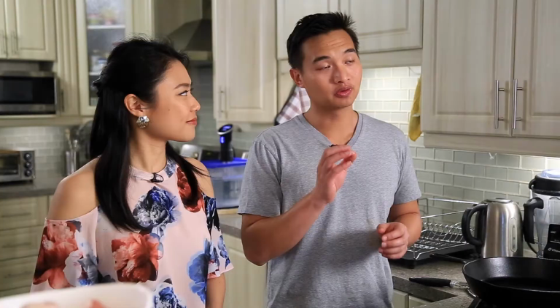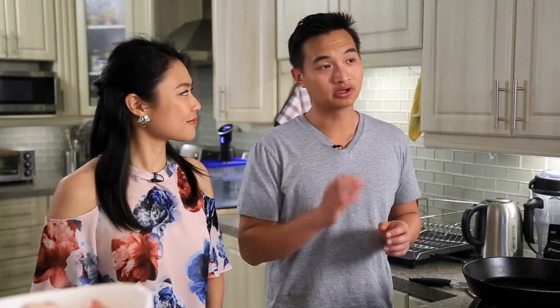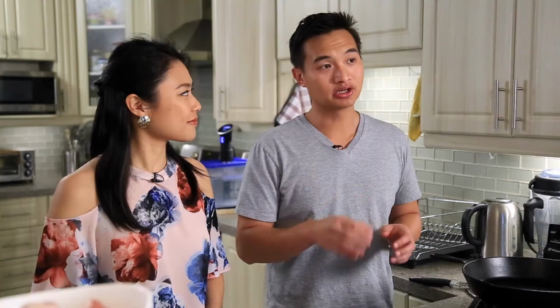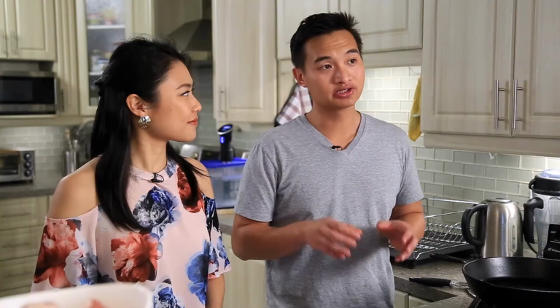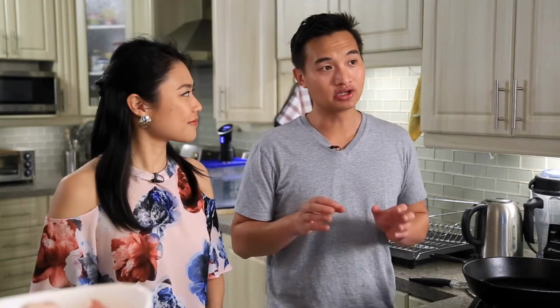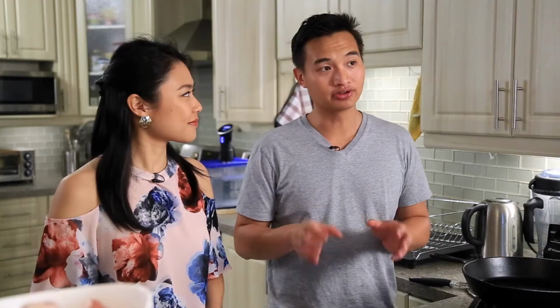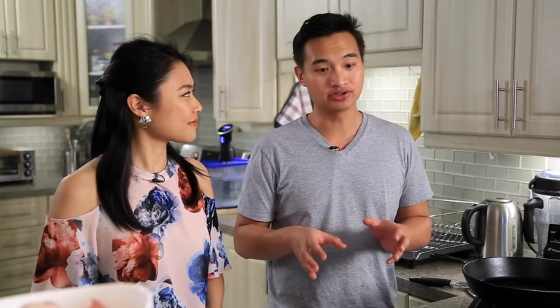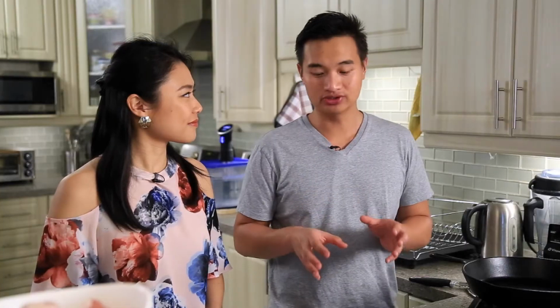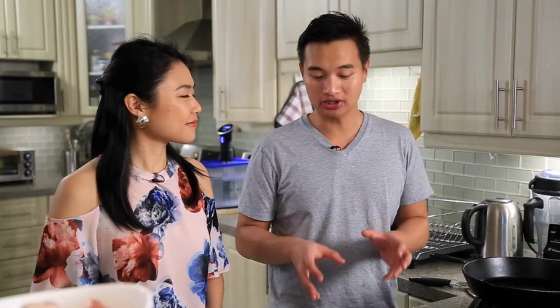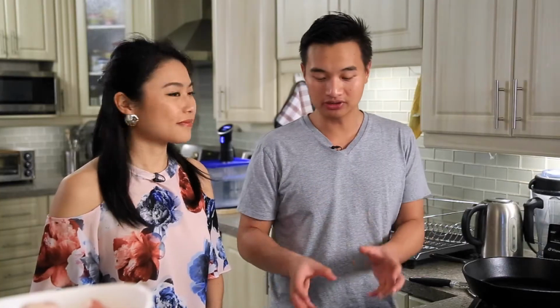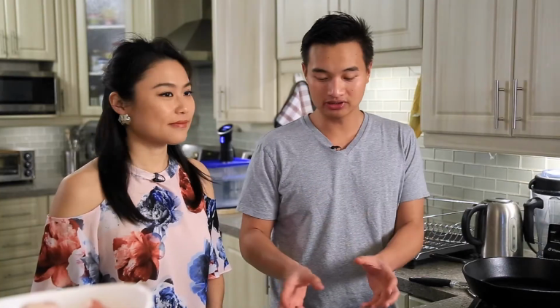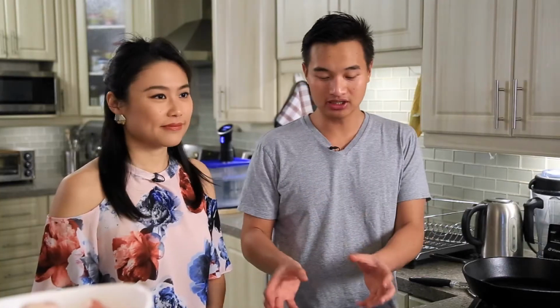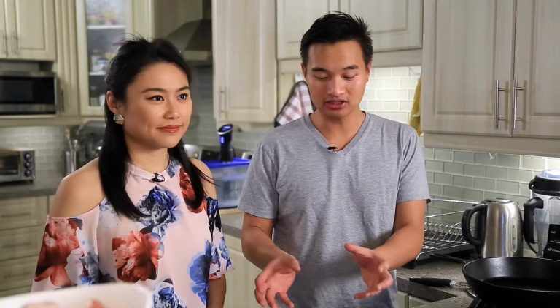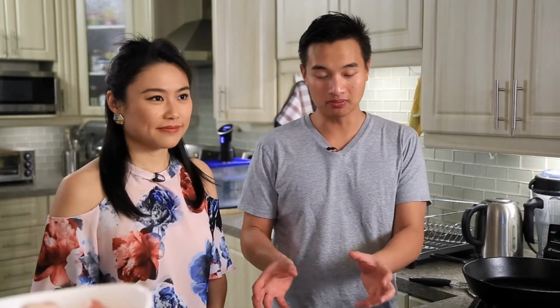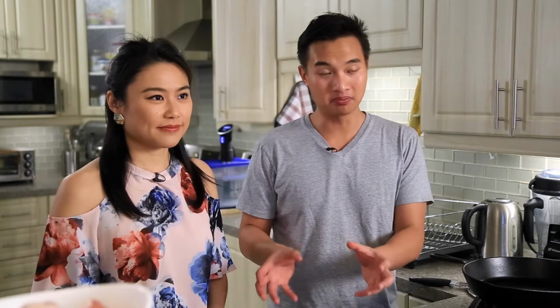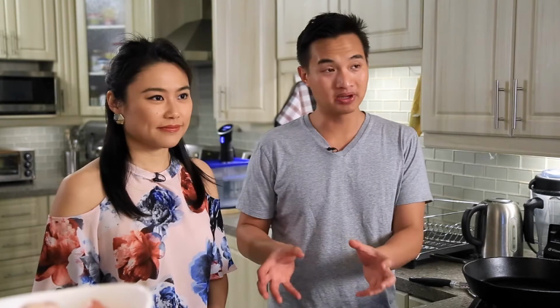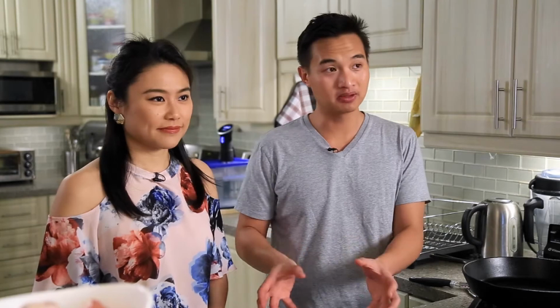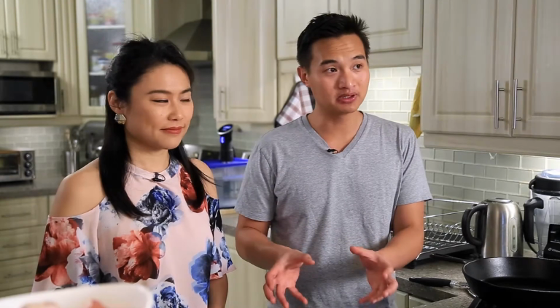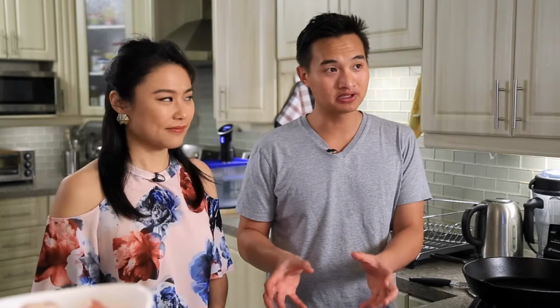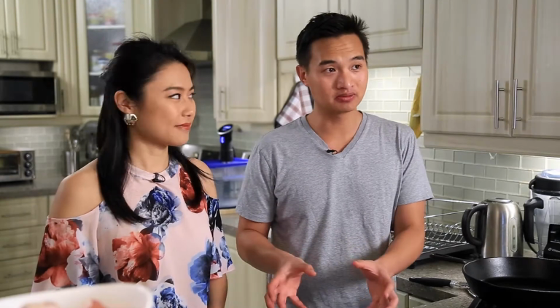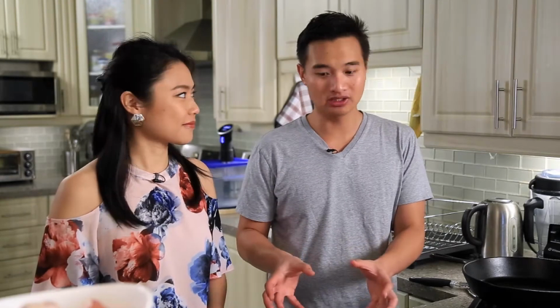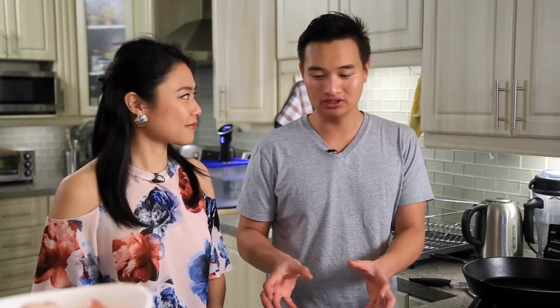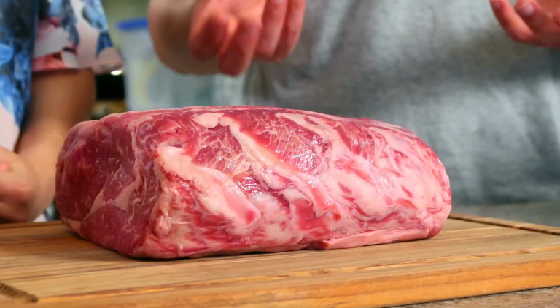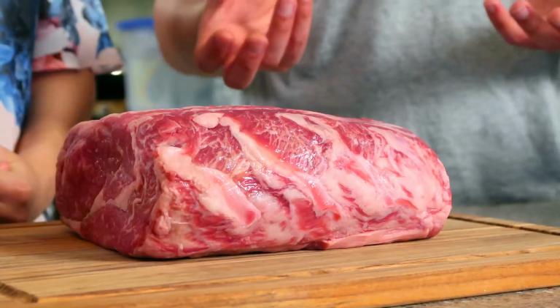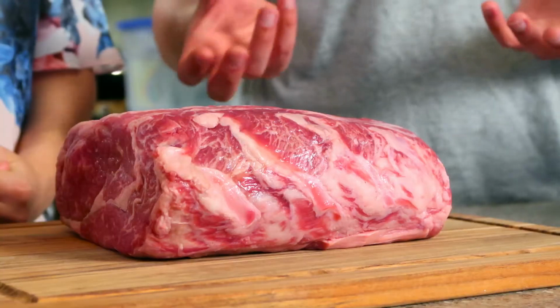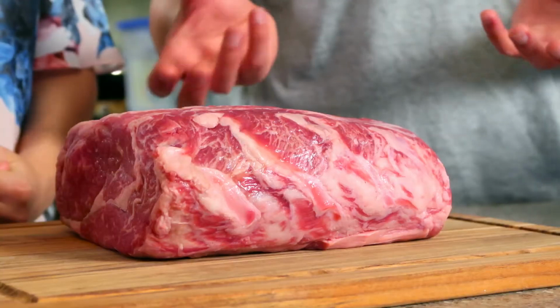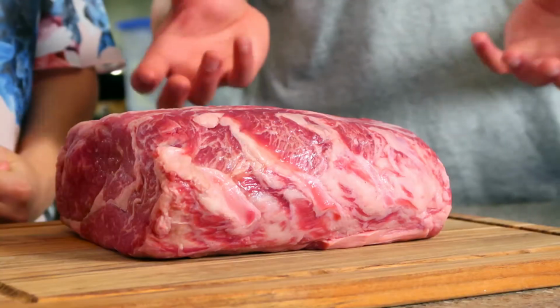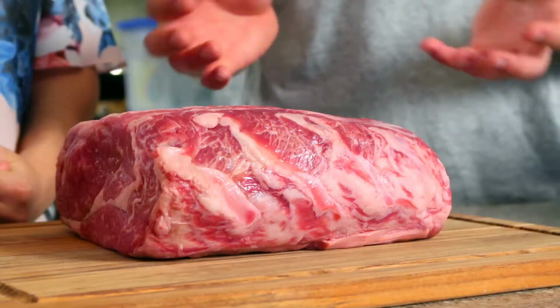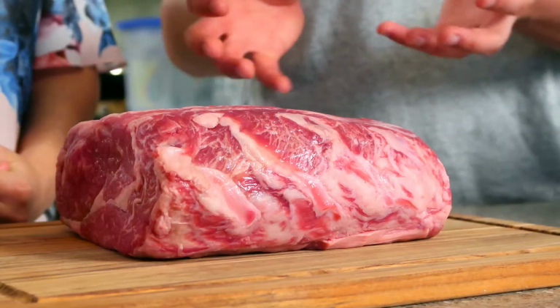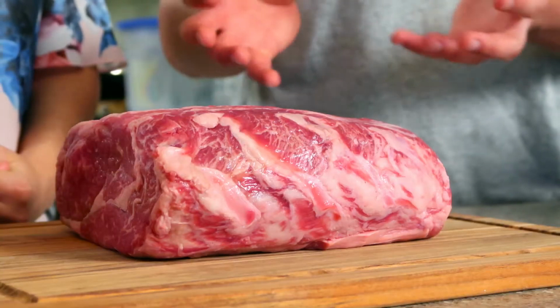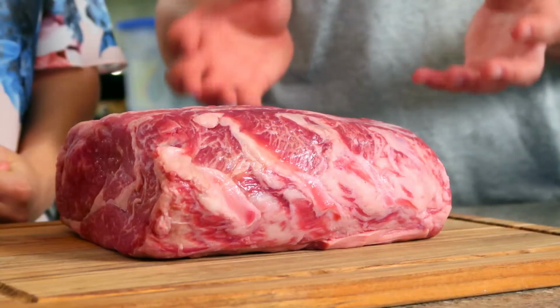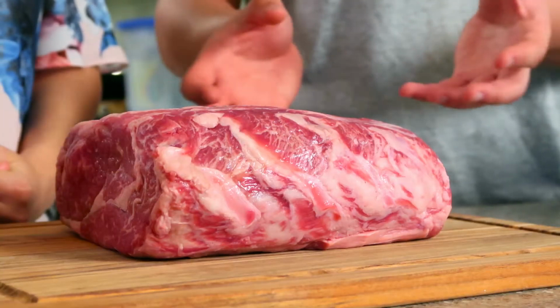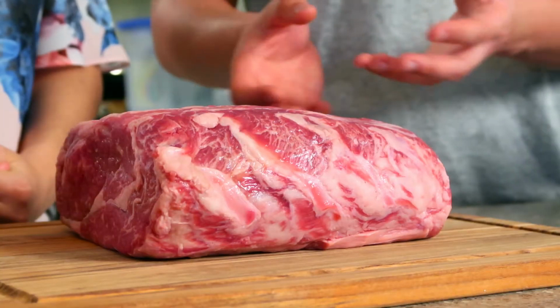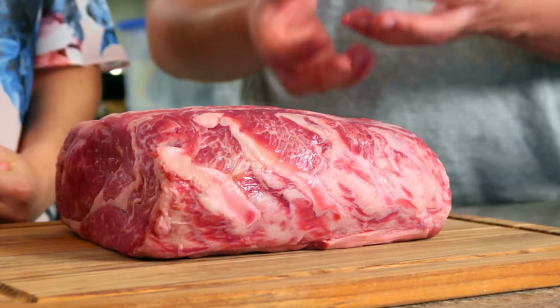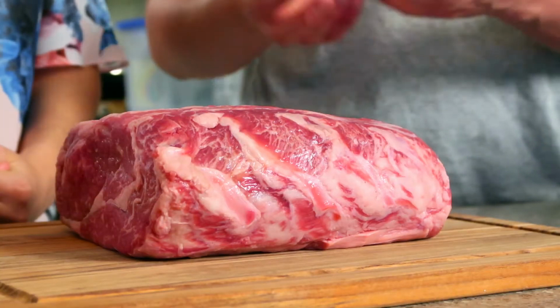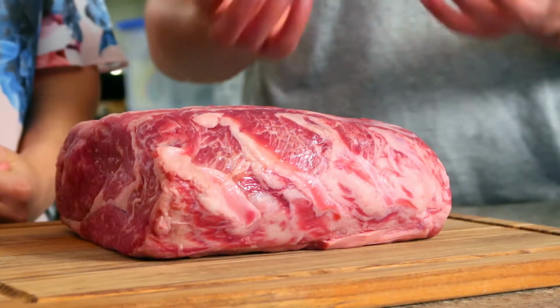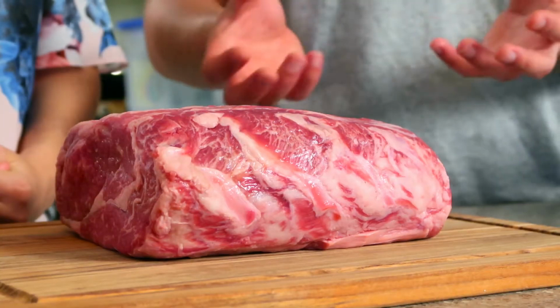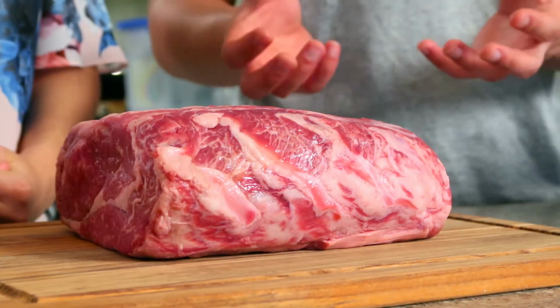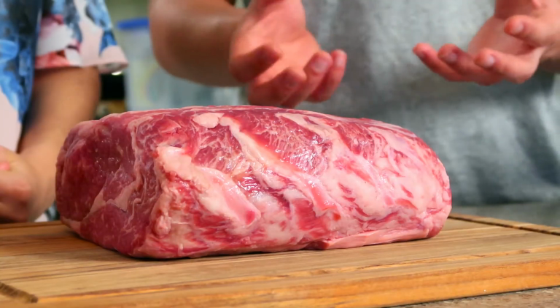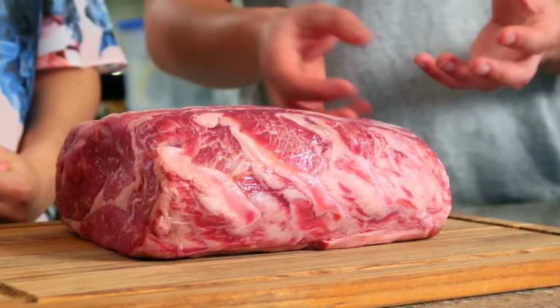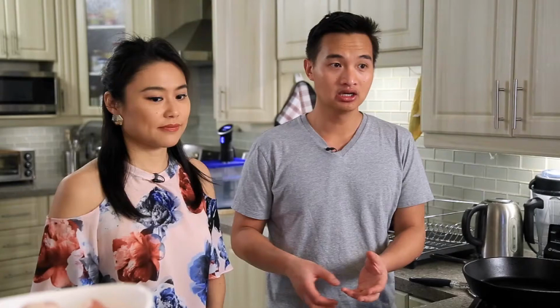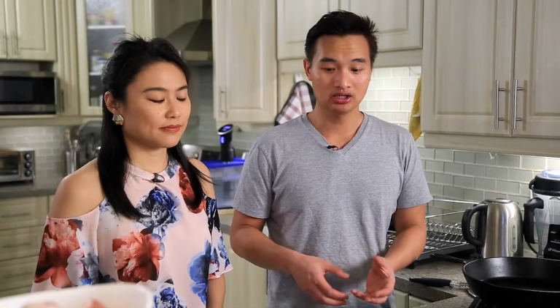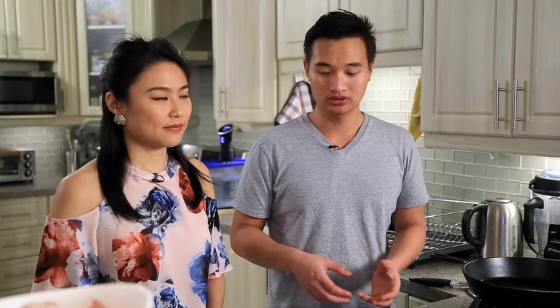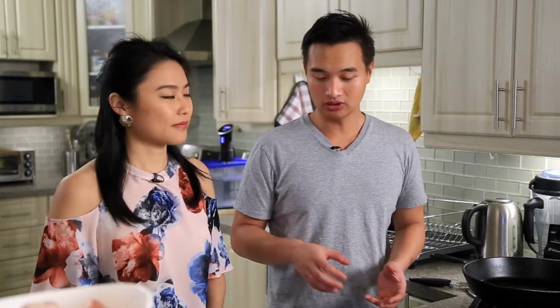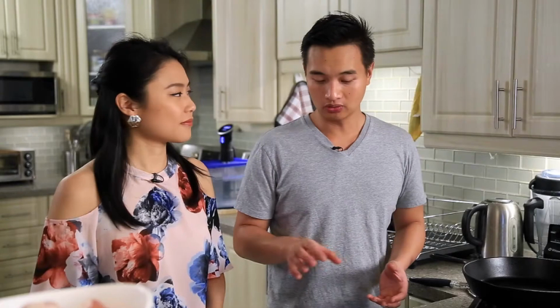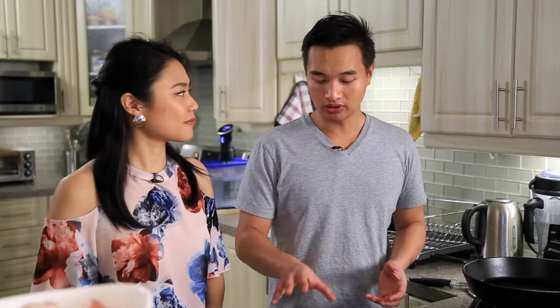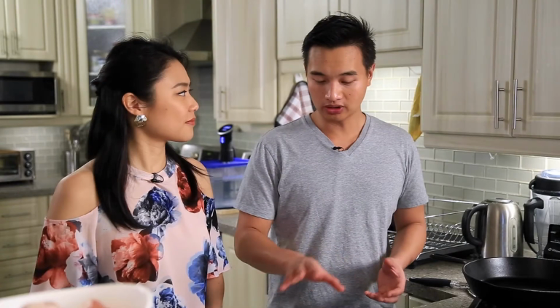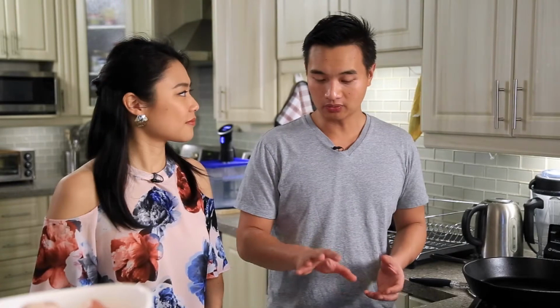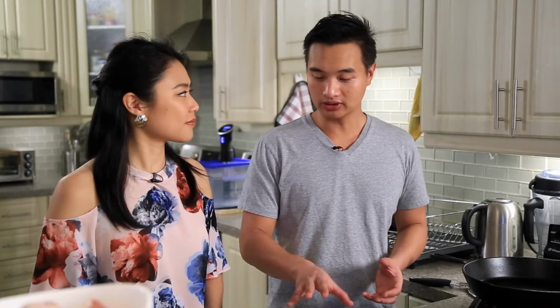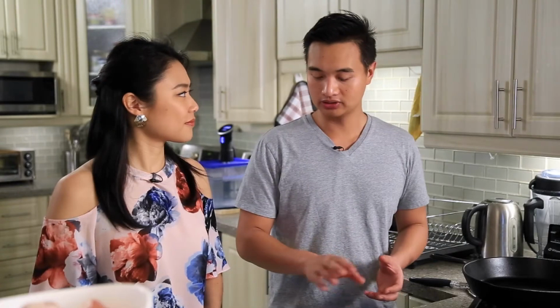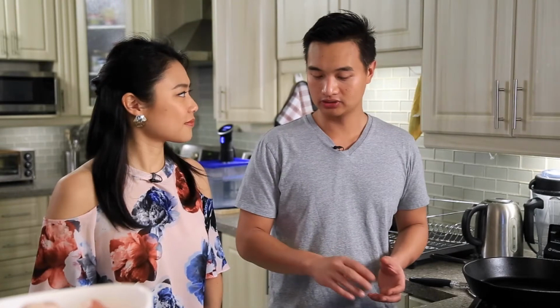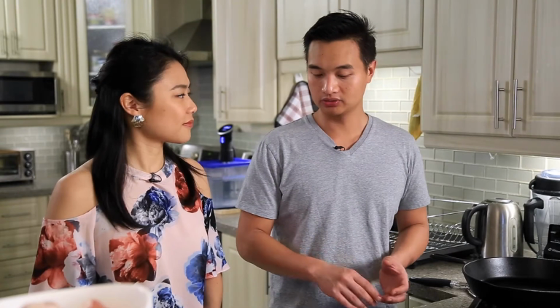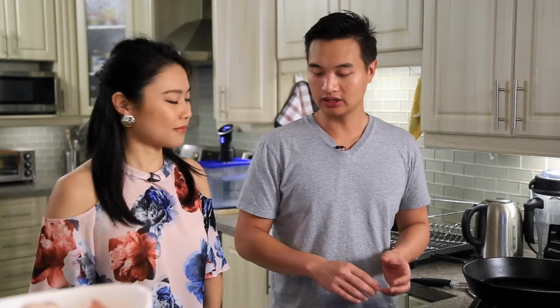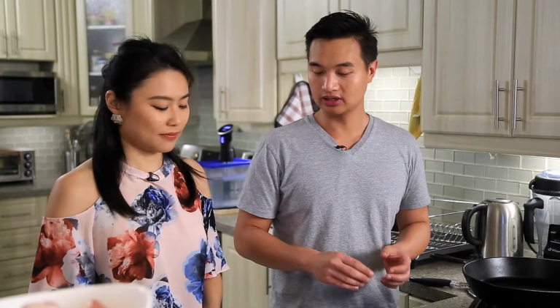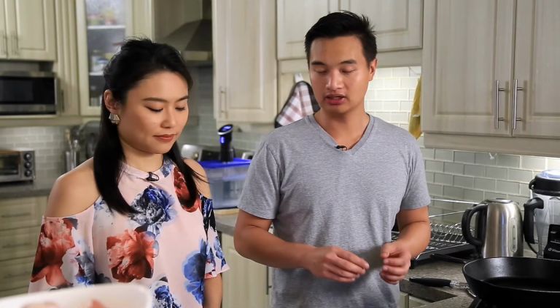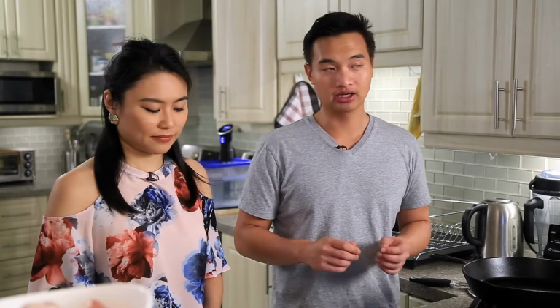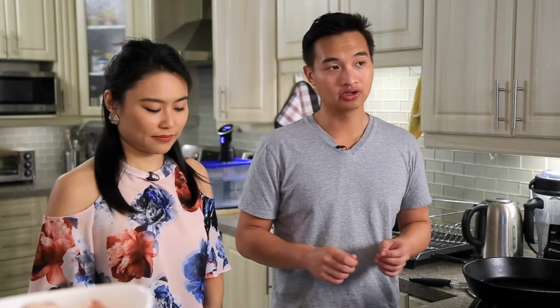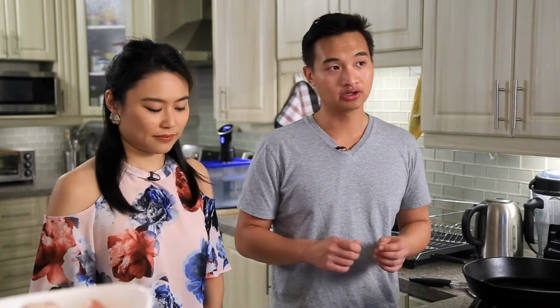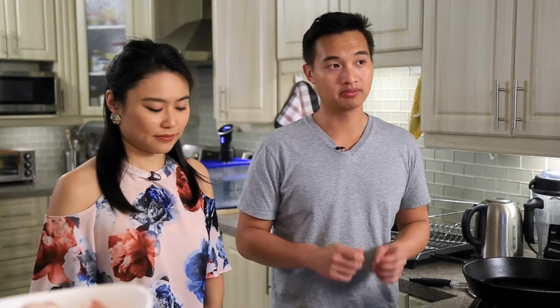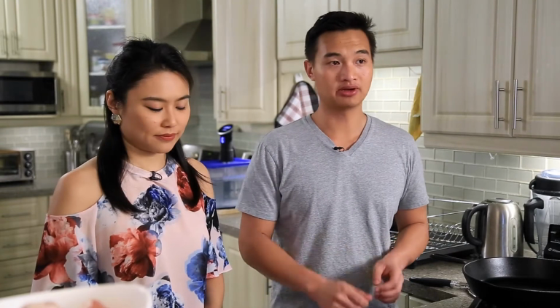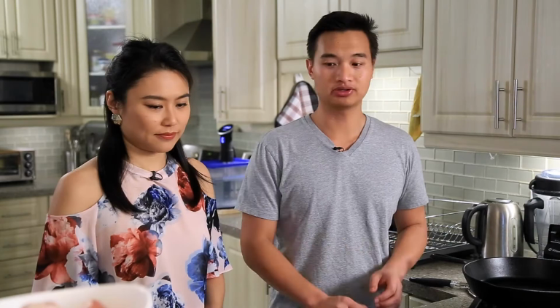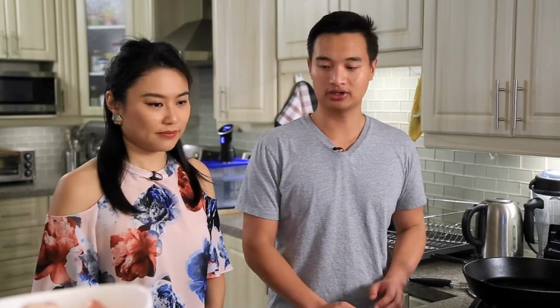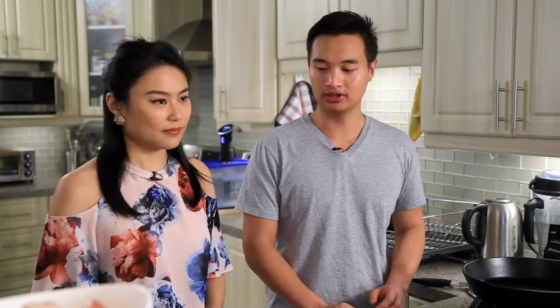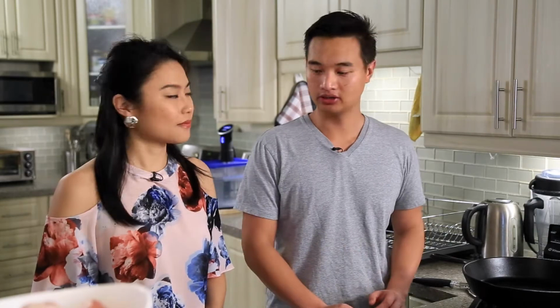We're going to salt this generously — it's a big piece of meat. It's not going to take in all the salt anyway, so we're going to want to get a good amount on here.